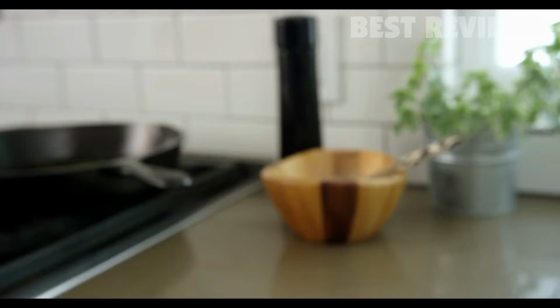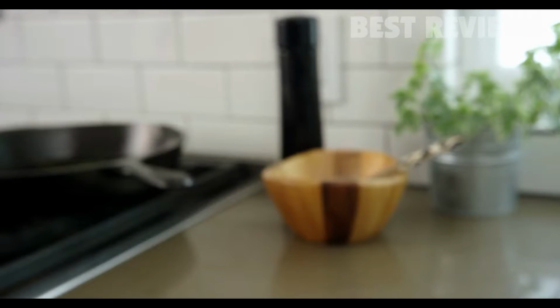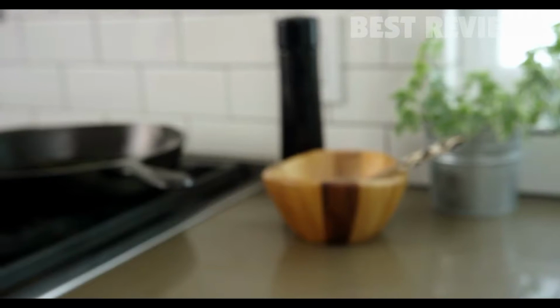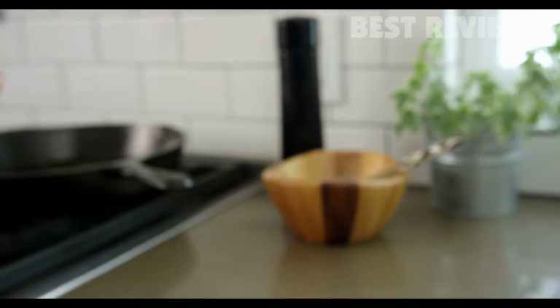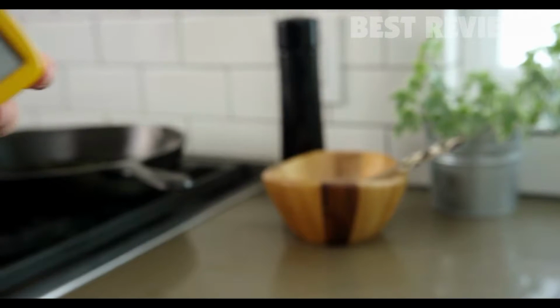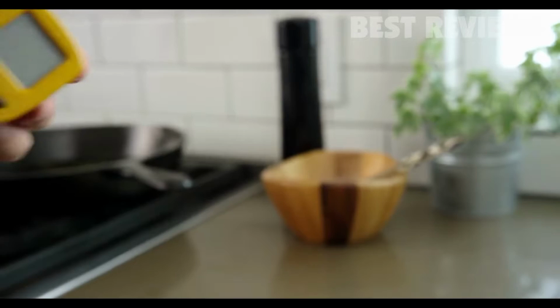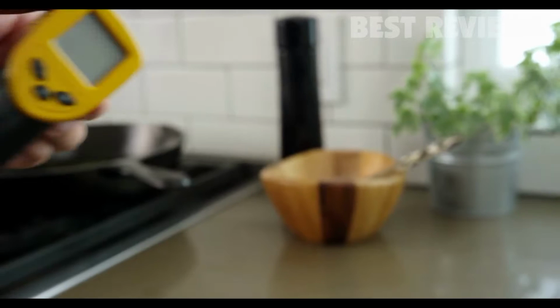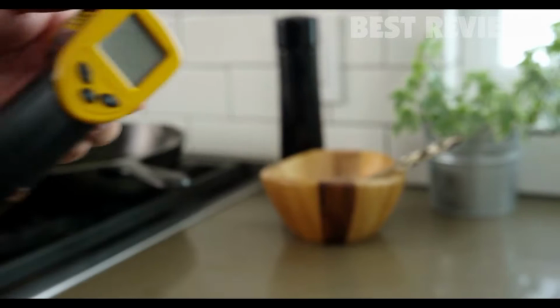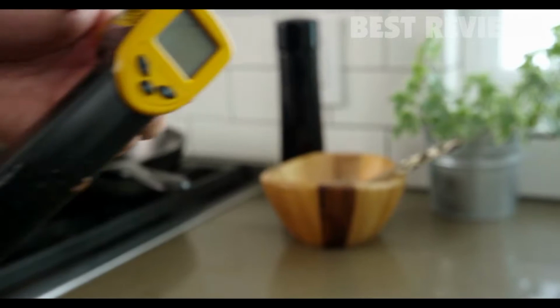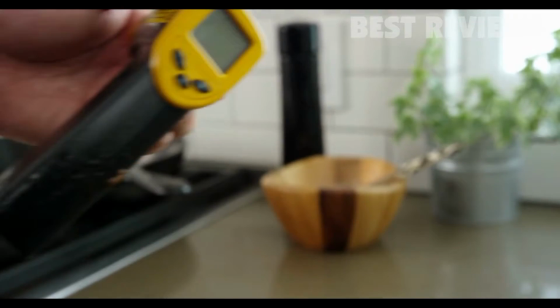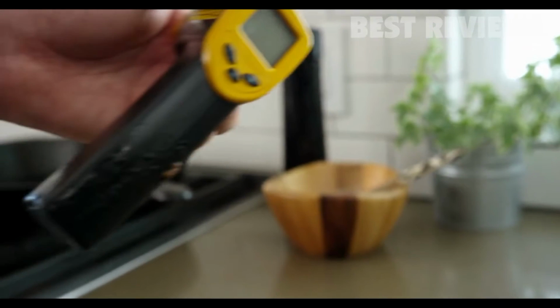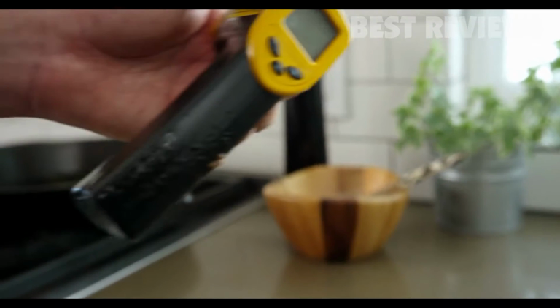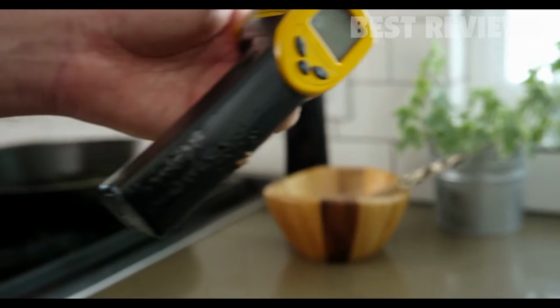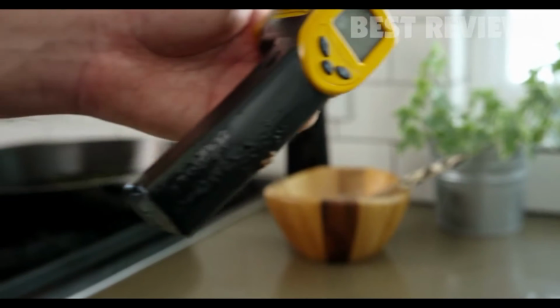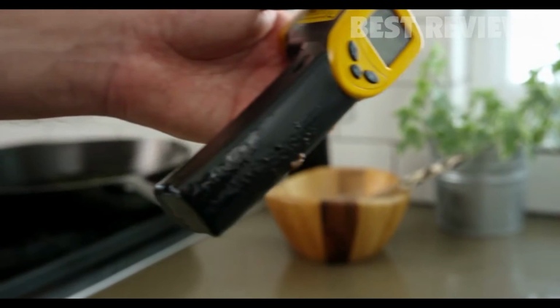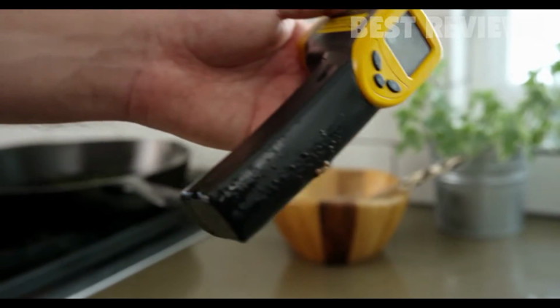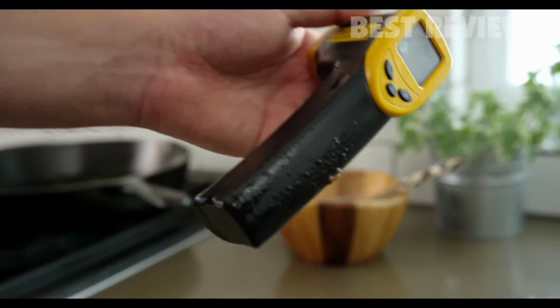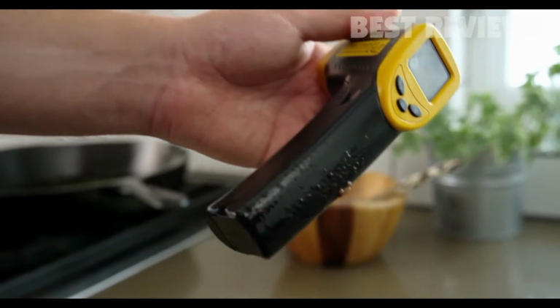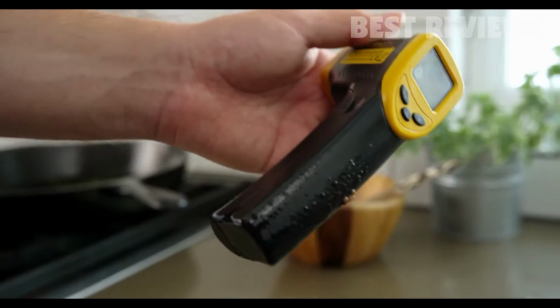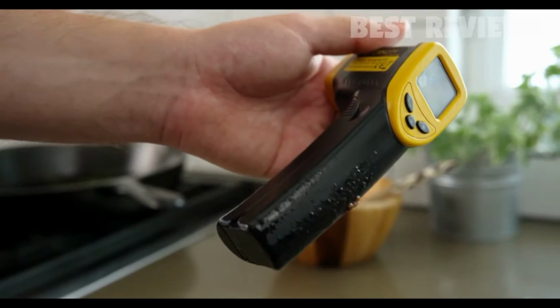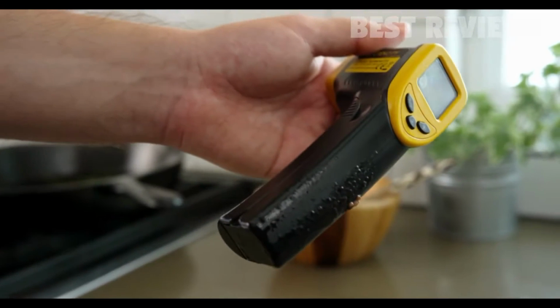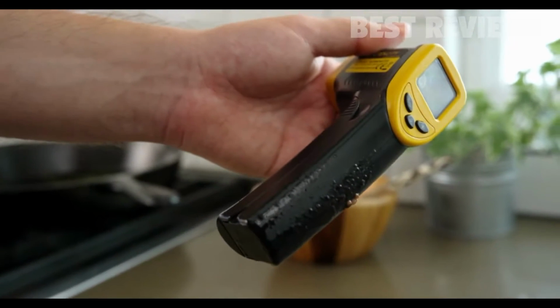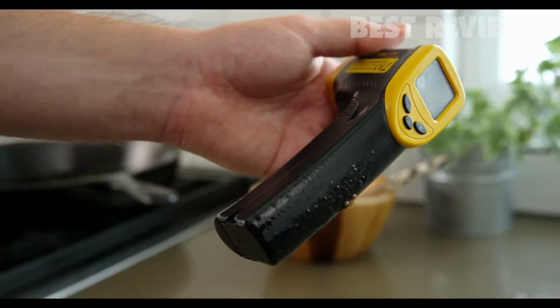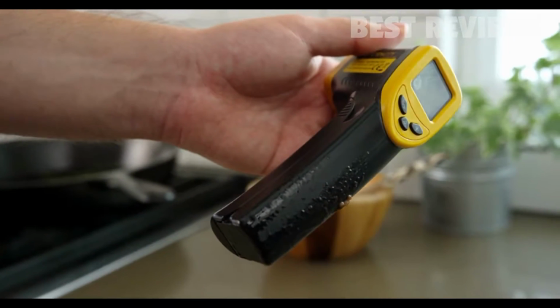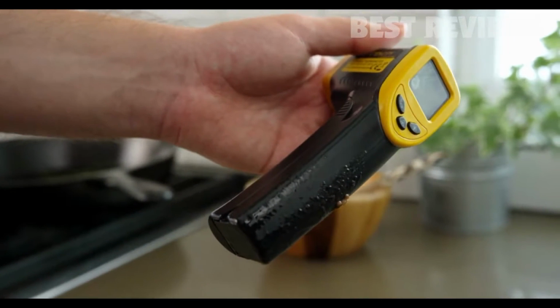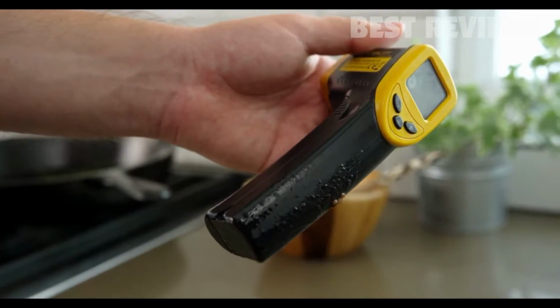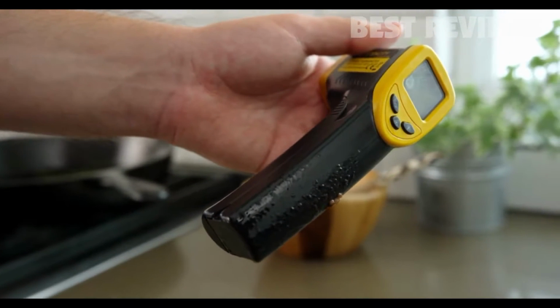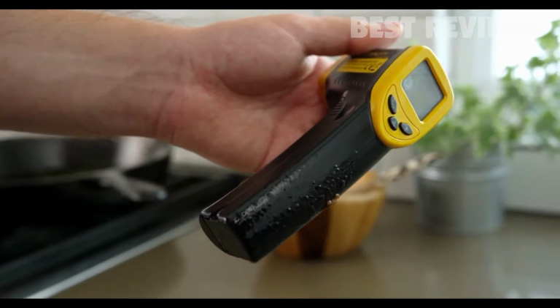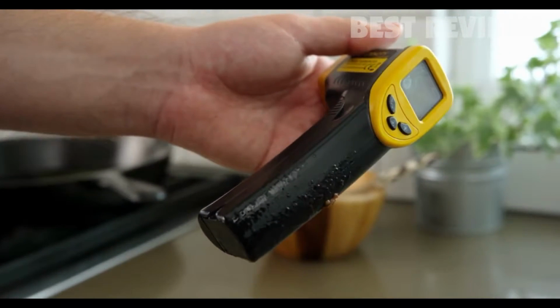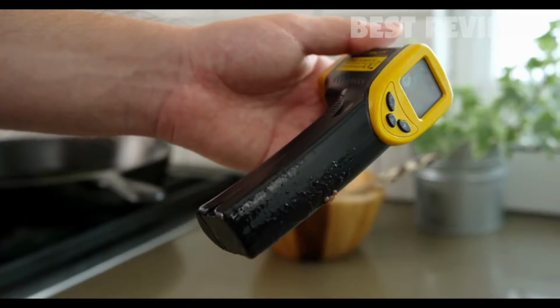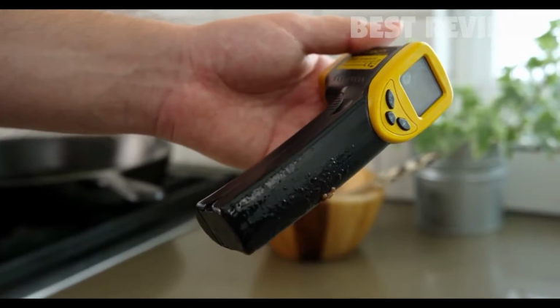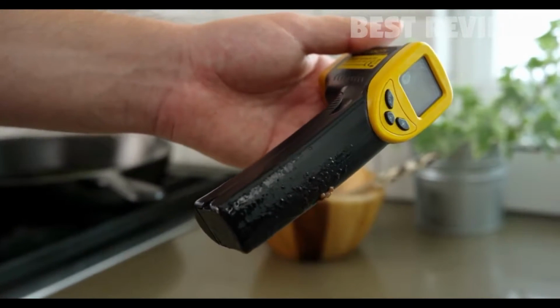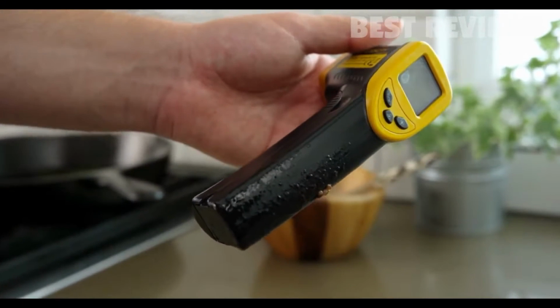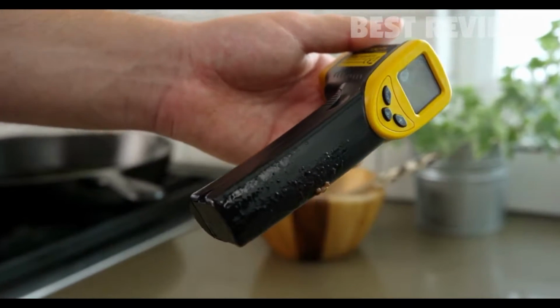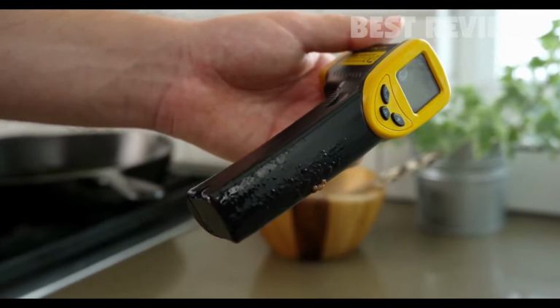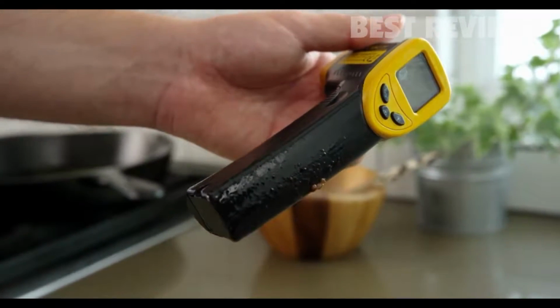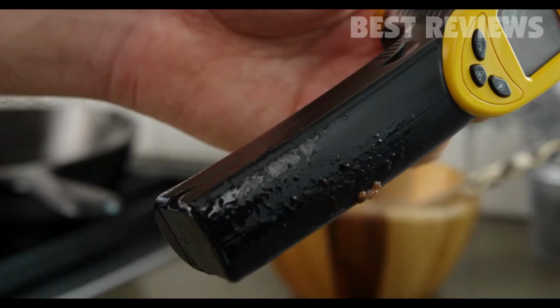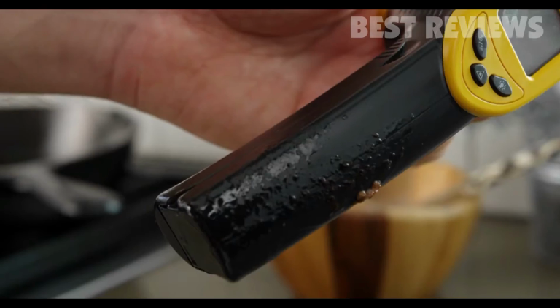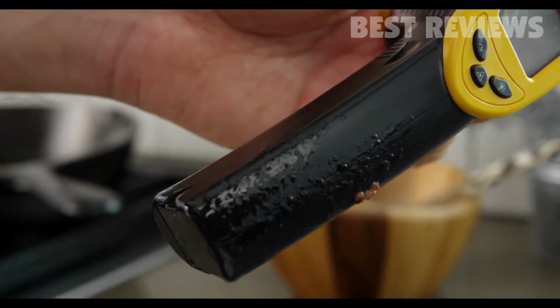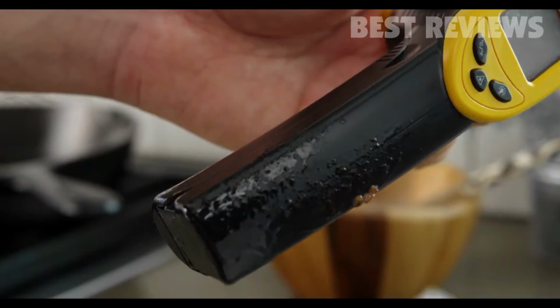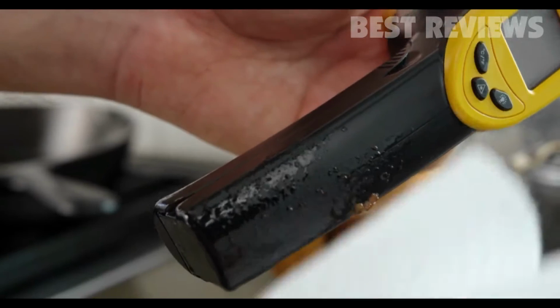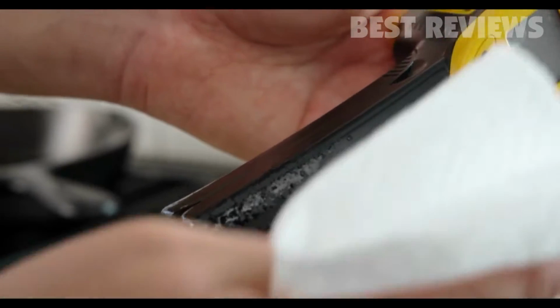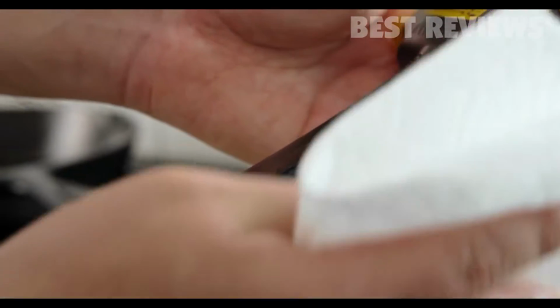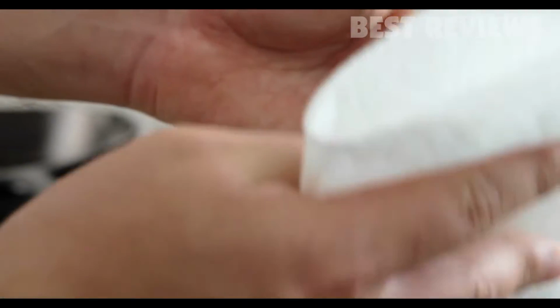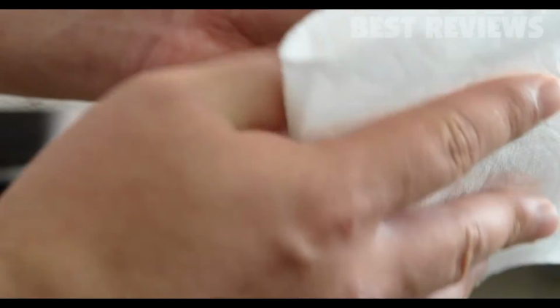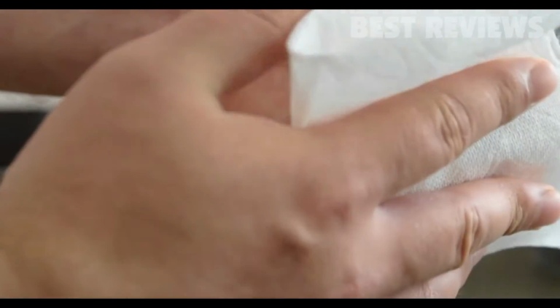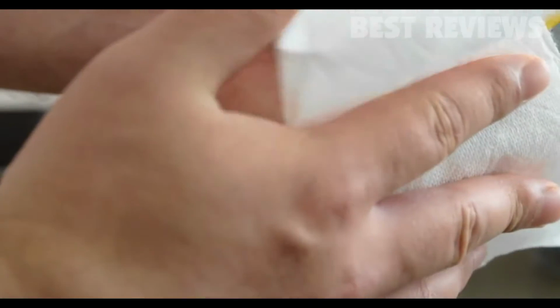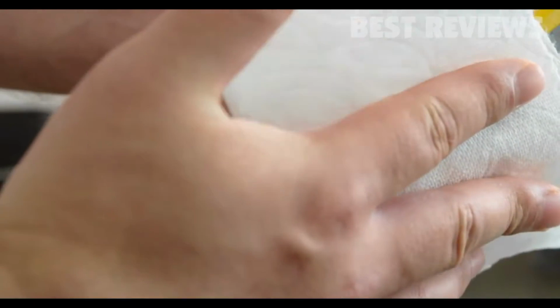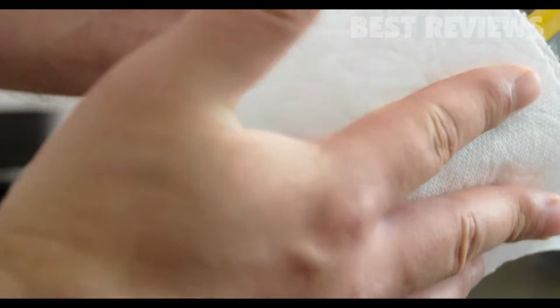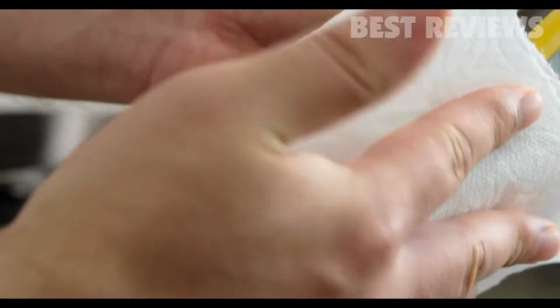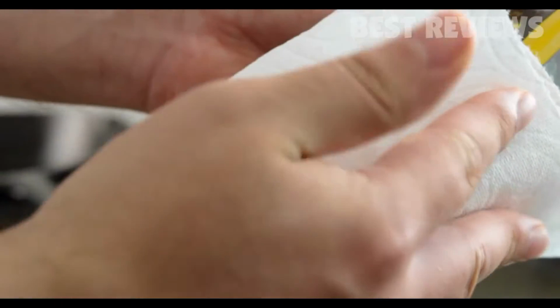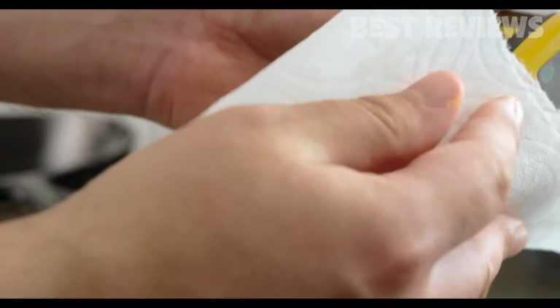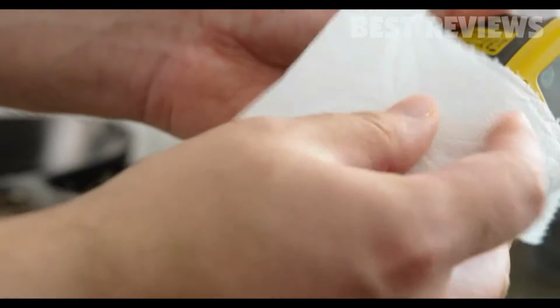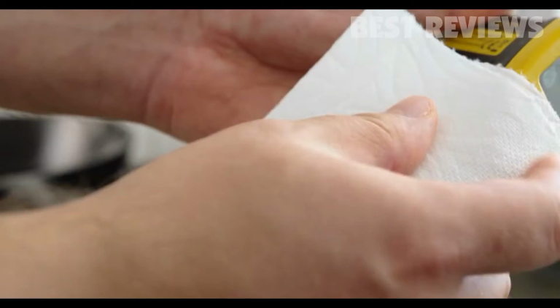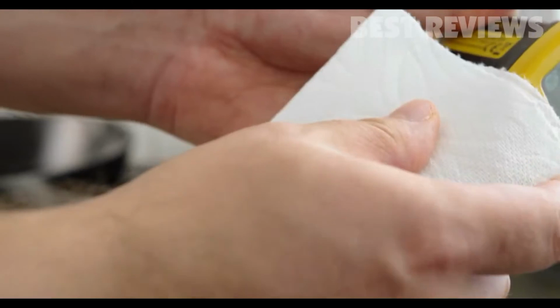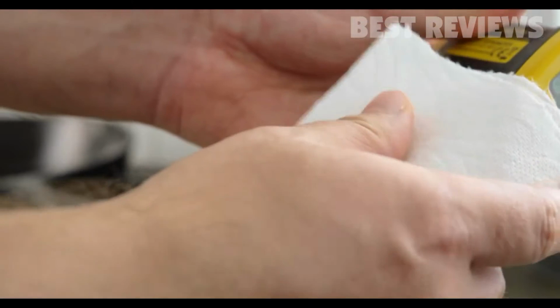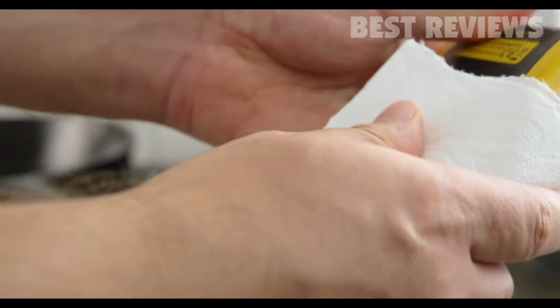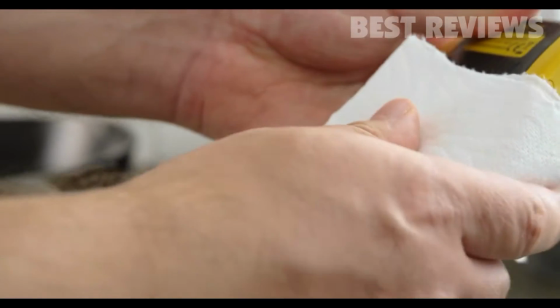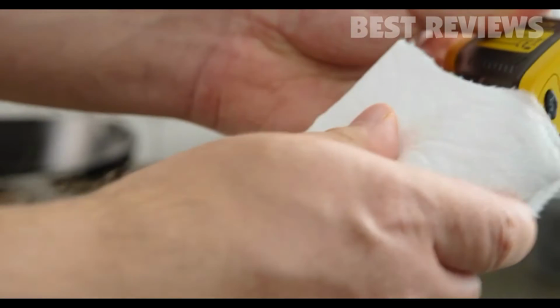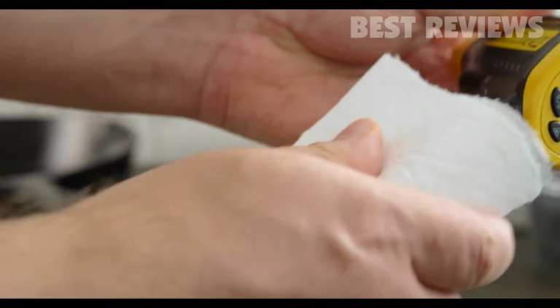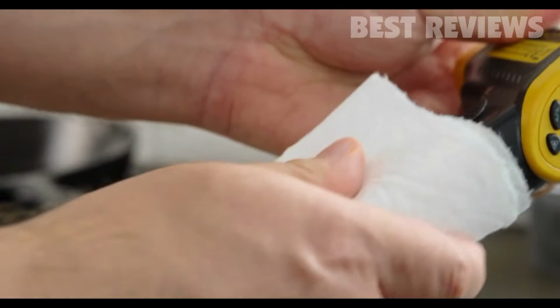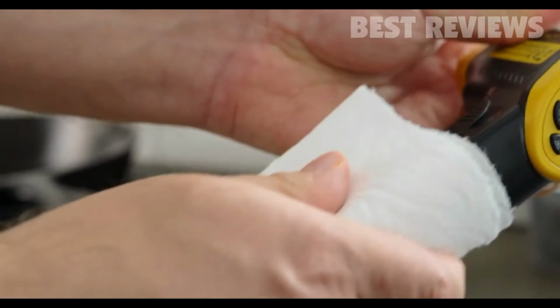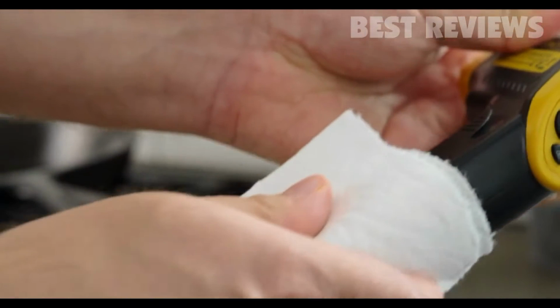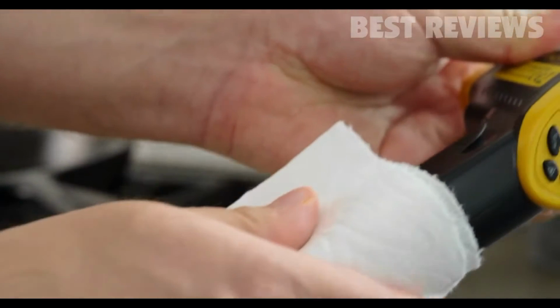Since the handle is made out of durable ABS plastic, it's easy to clean when you're done using it.